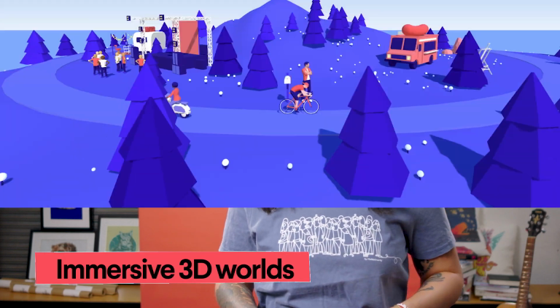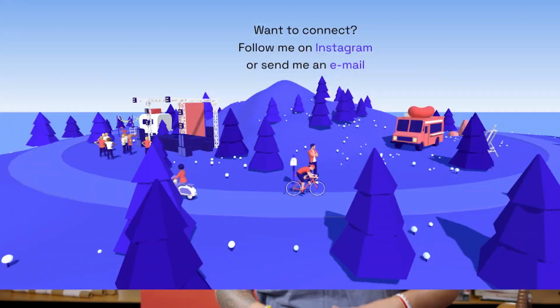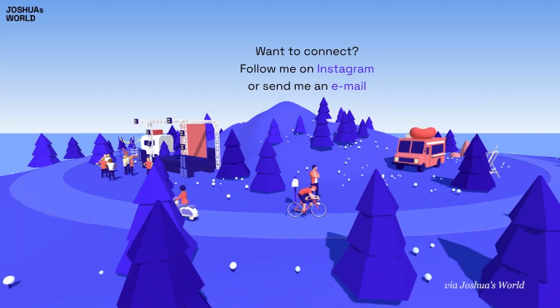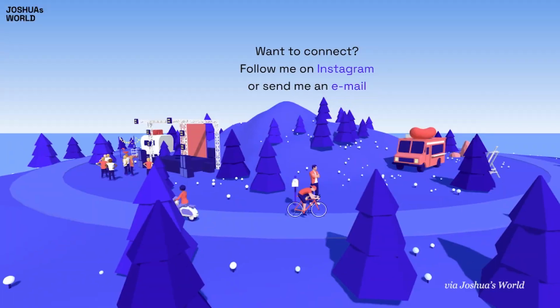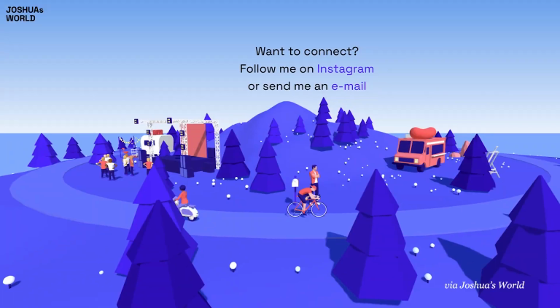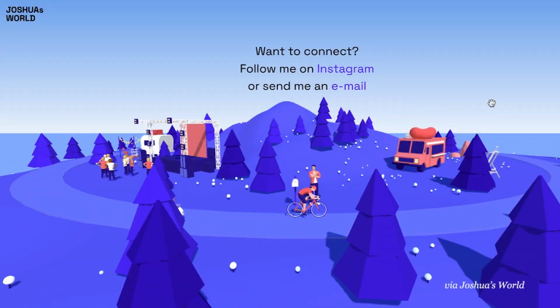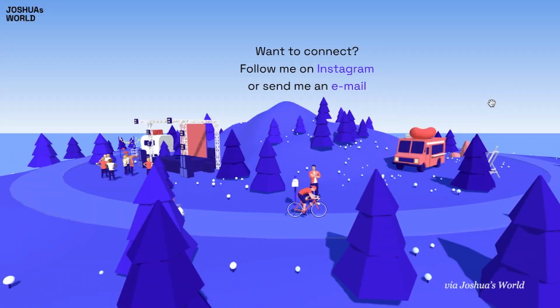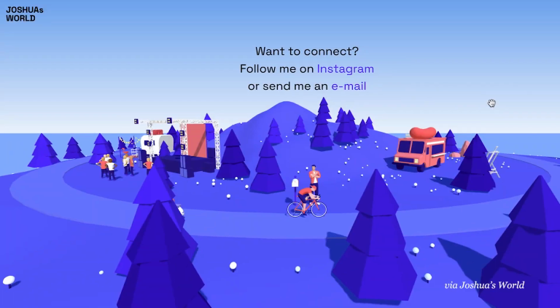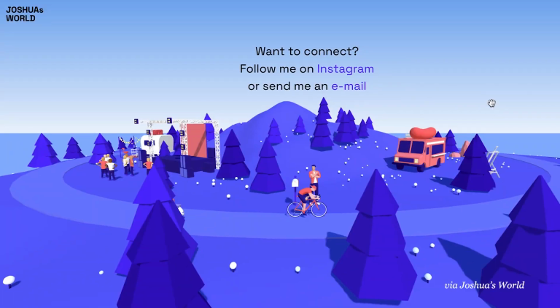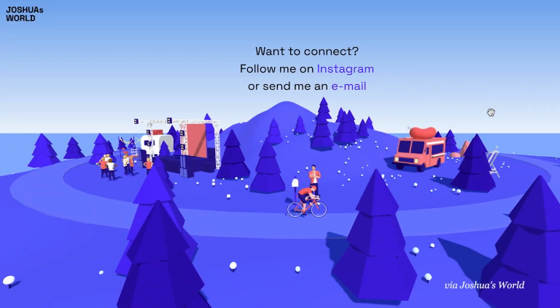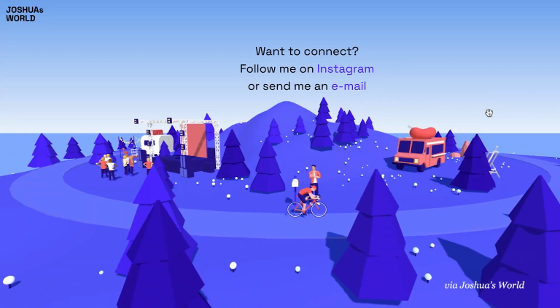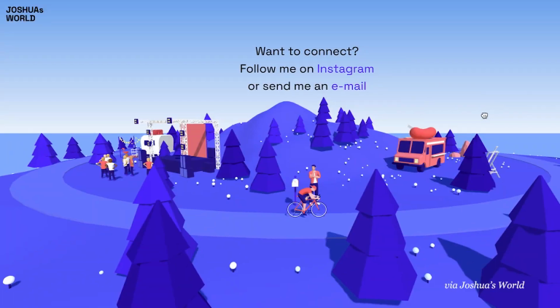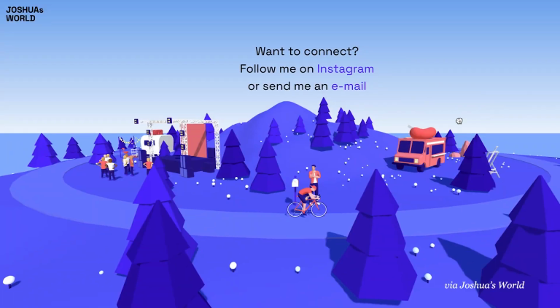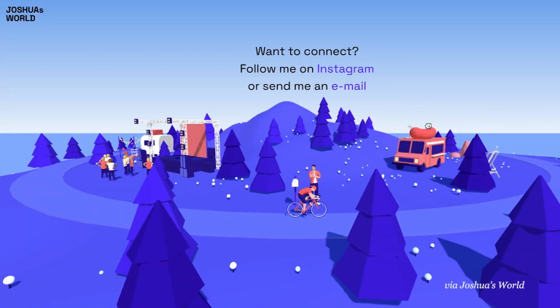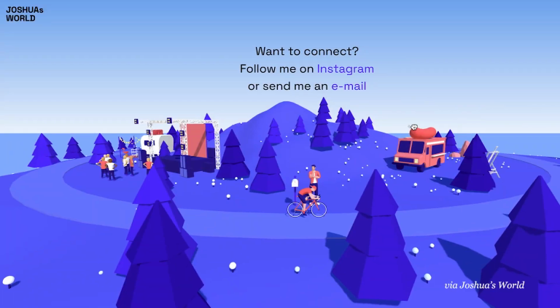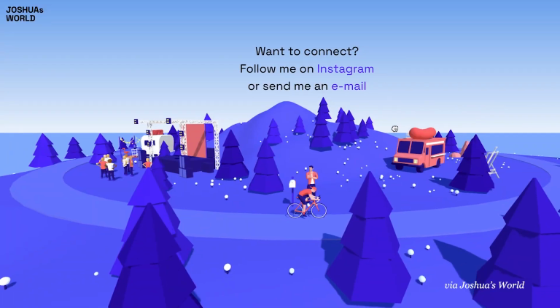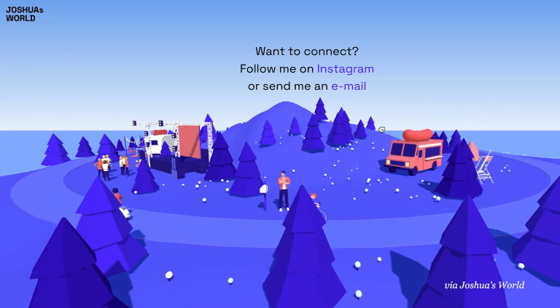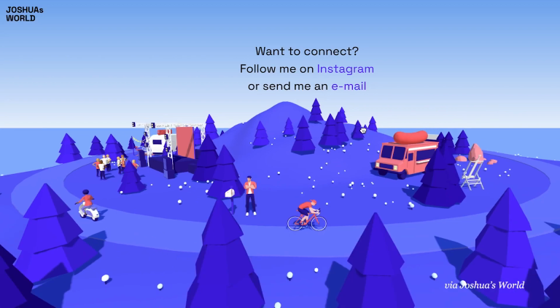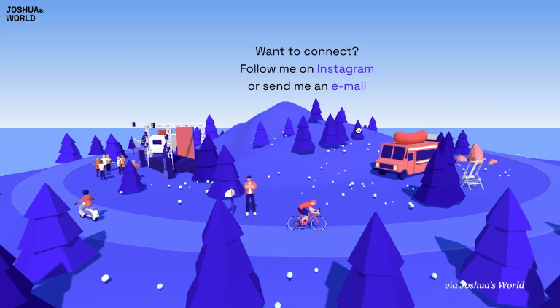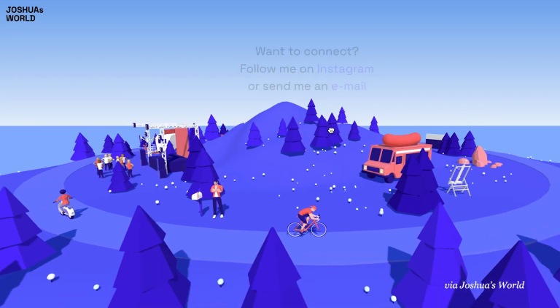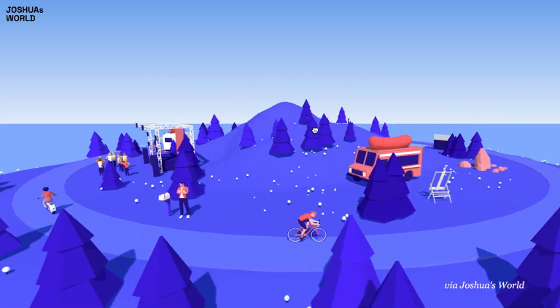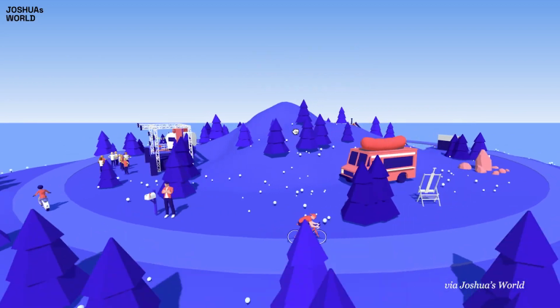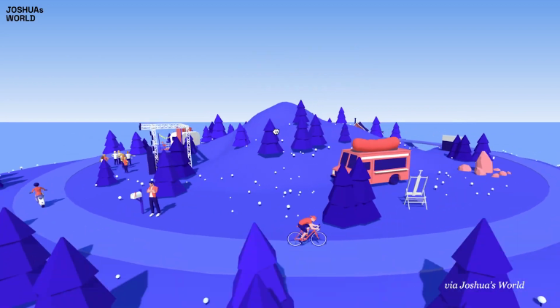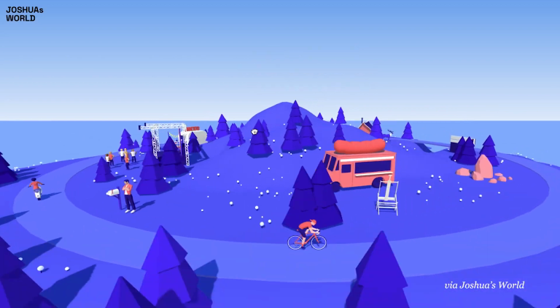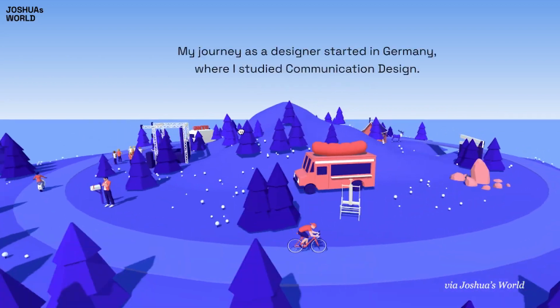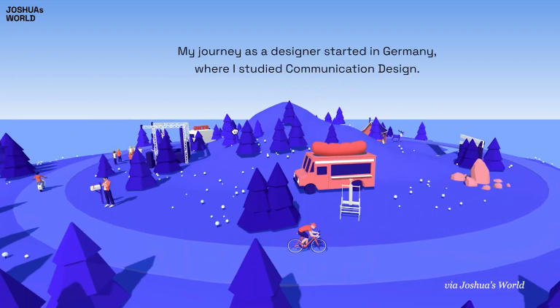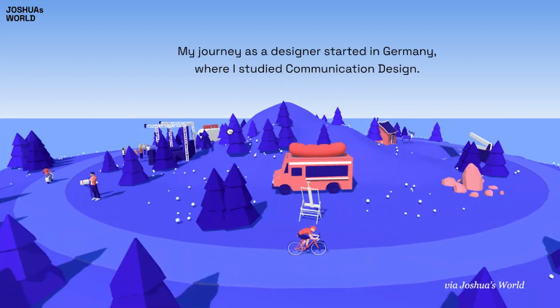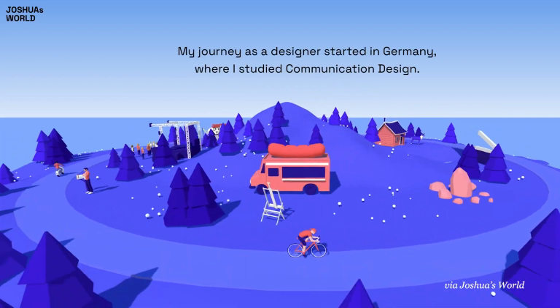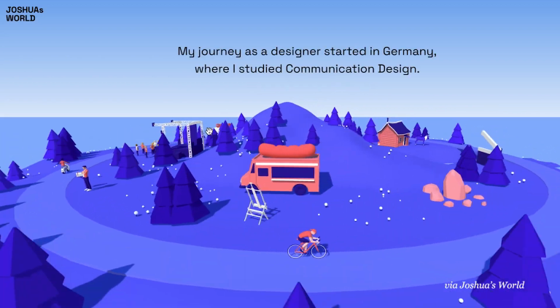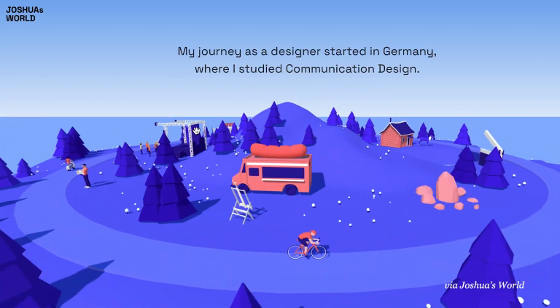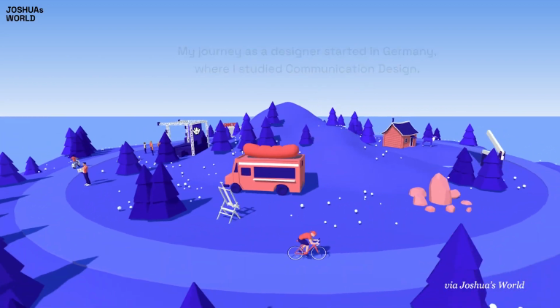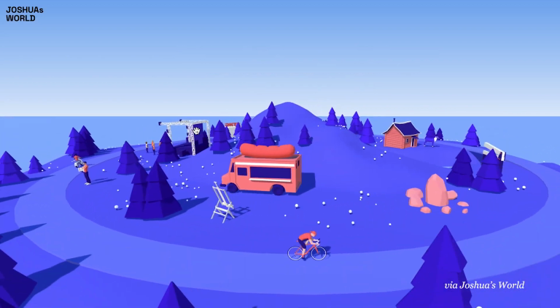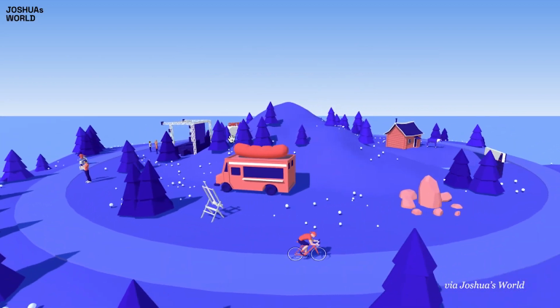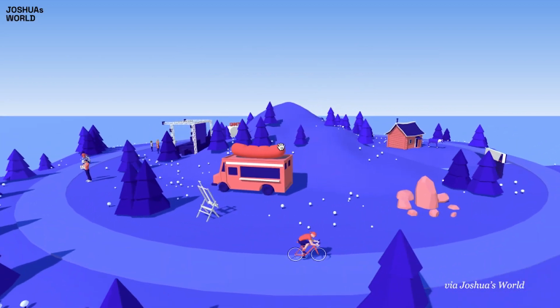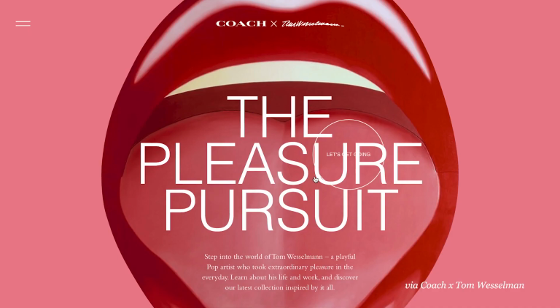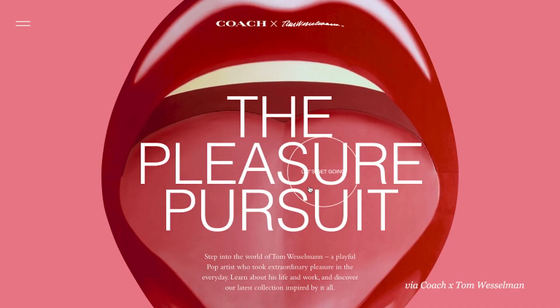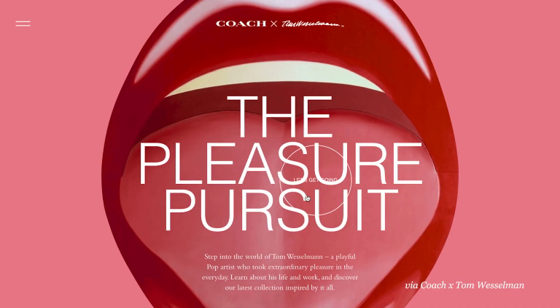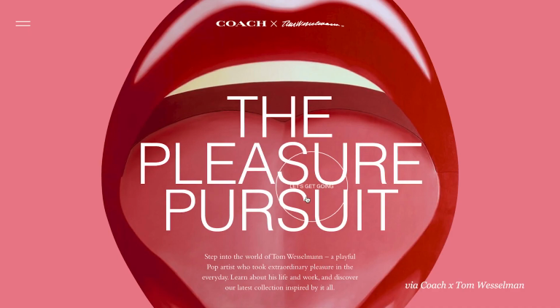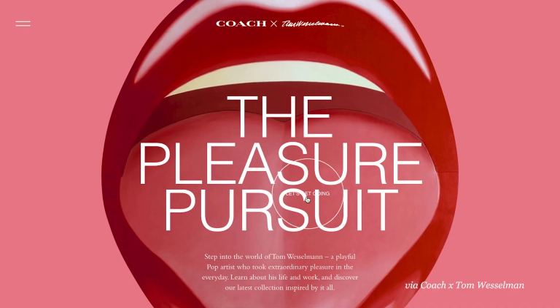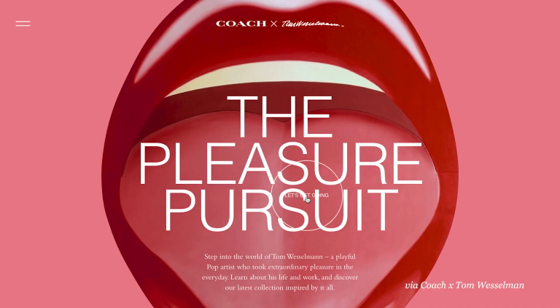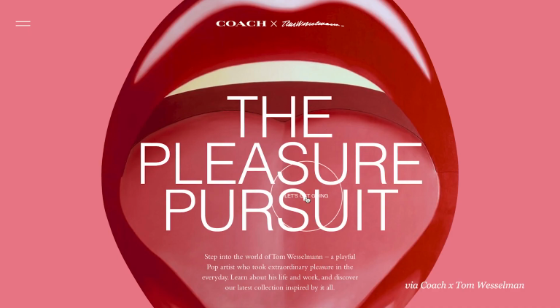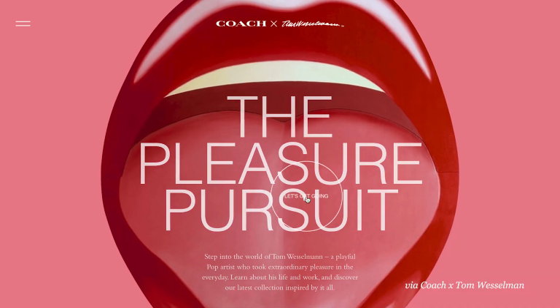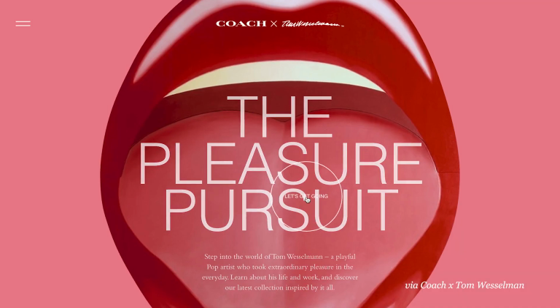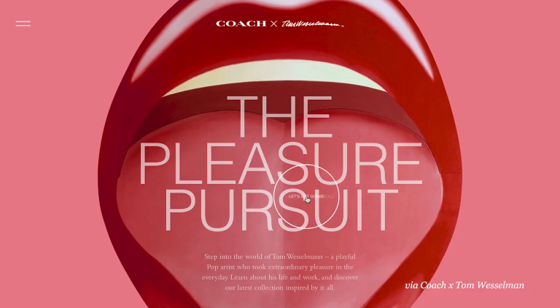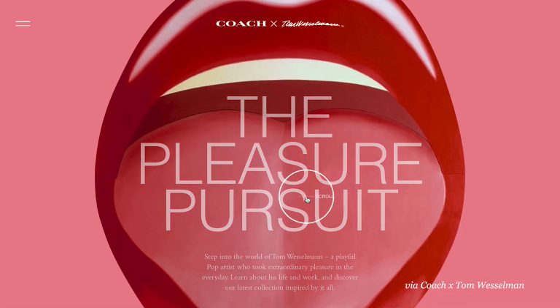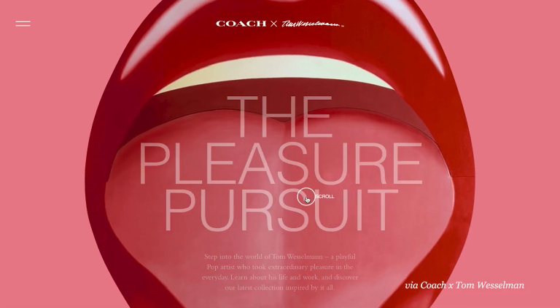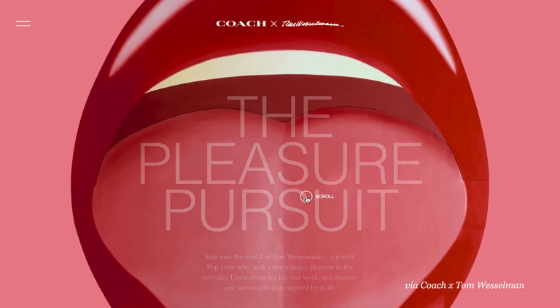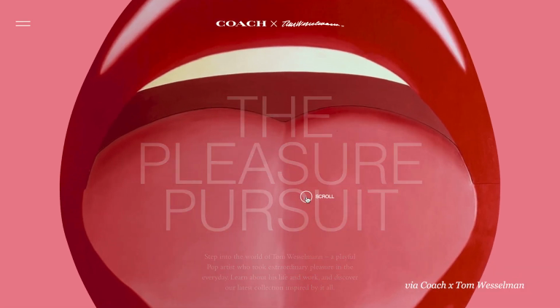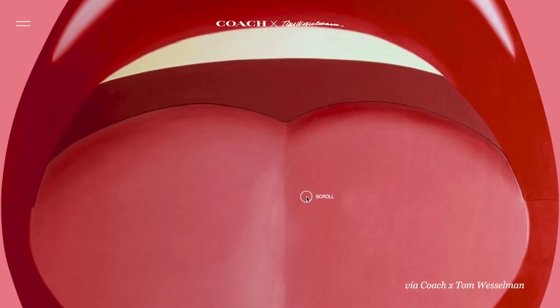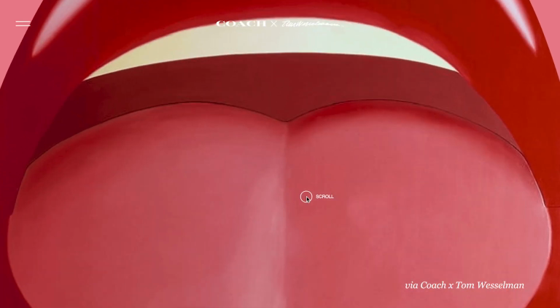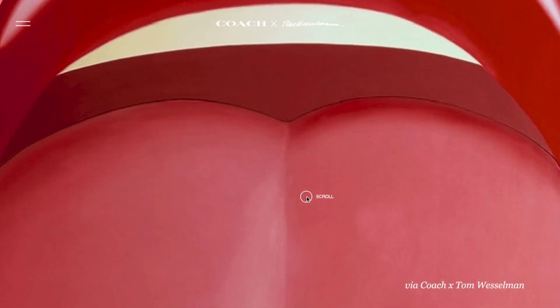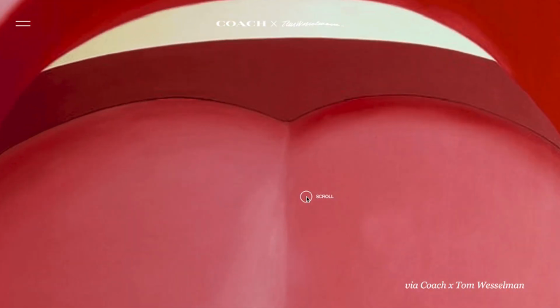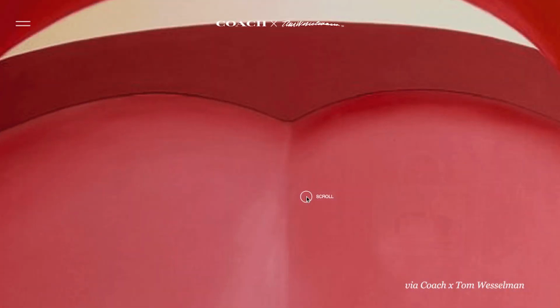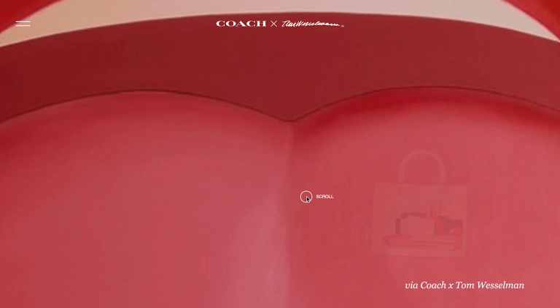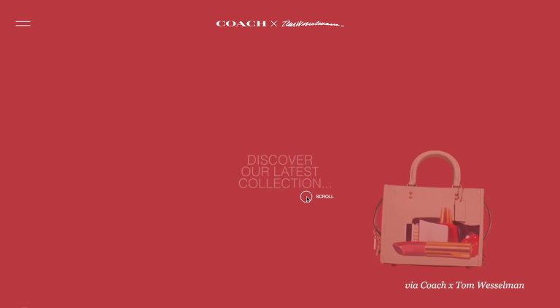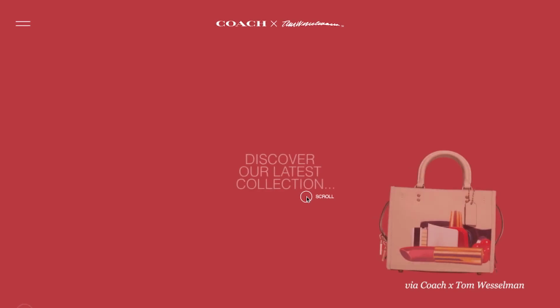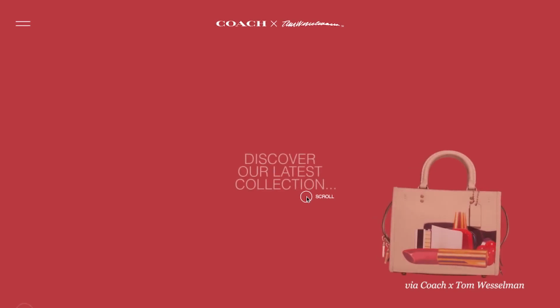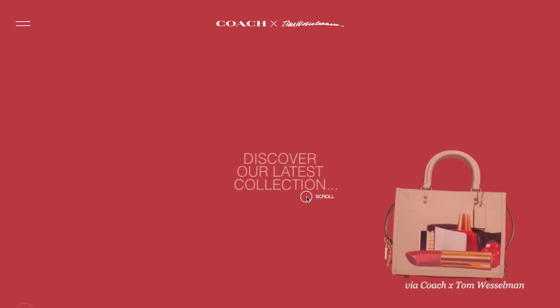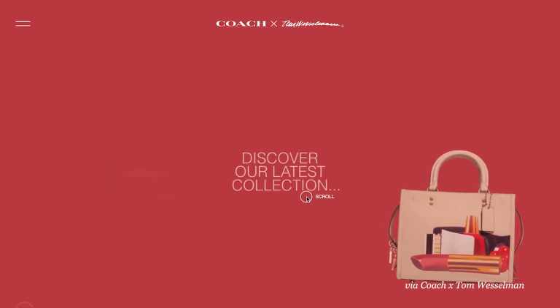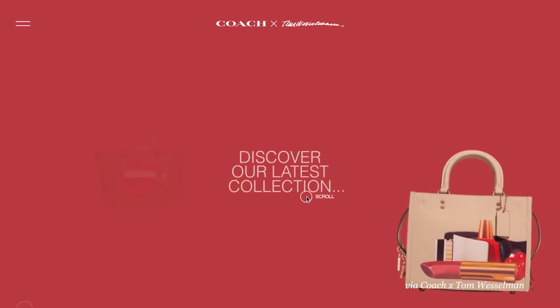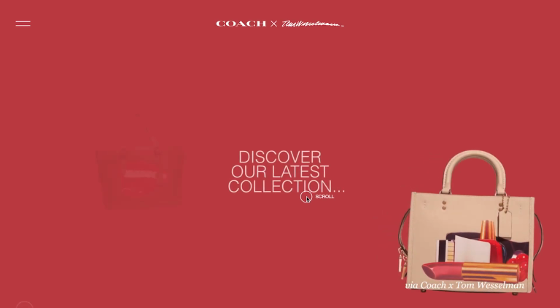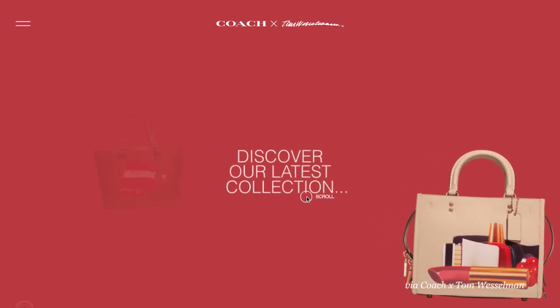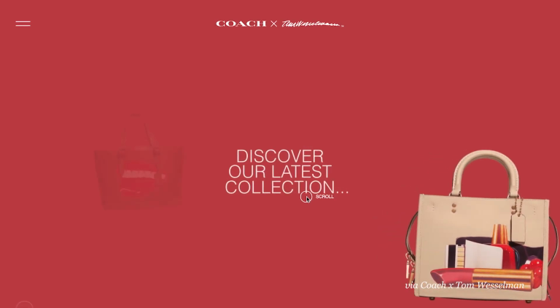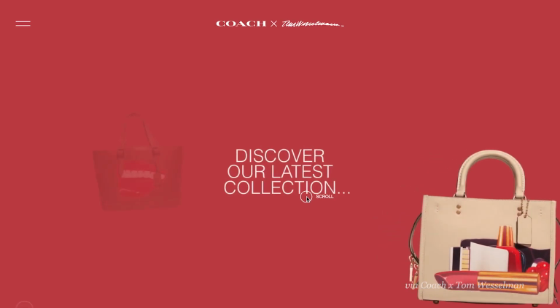A mix of 3D modelling and sound mixing, immersive 3D worlds take you on a journey through digital space with a cinematic touch, where style trumps realism.